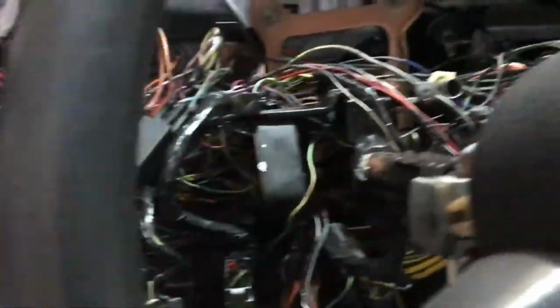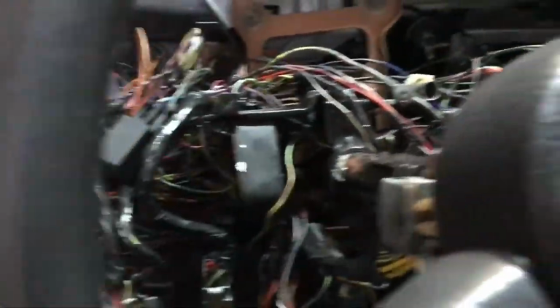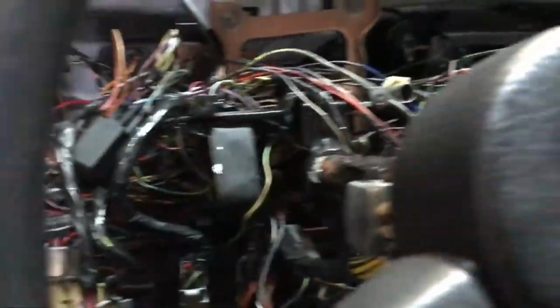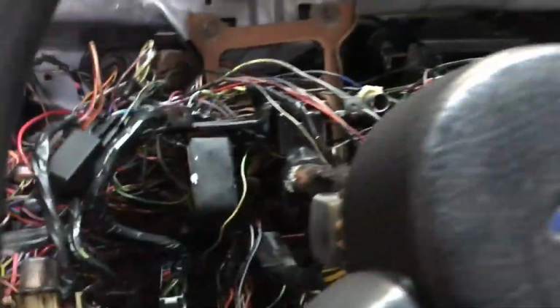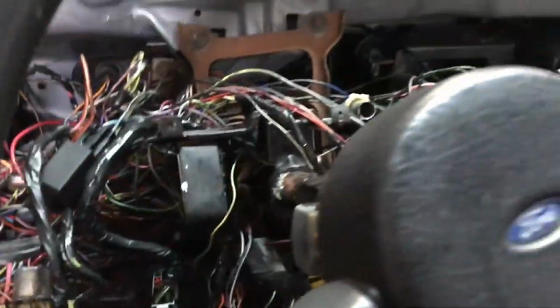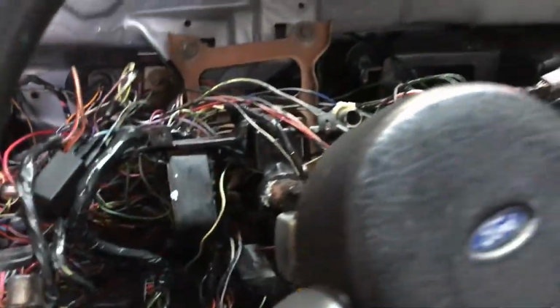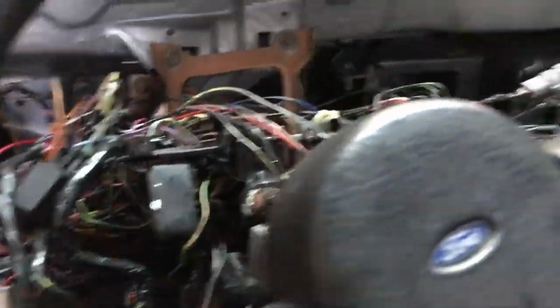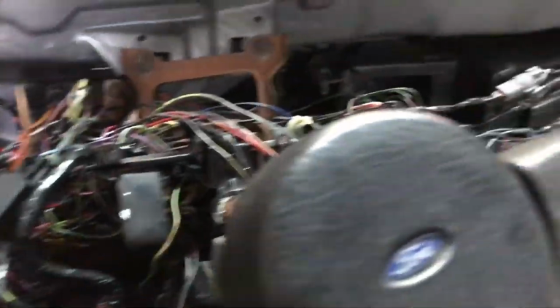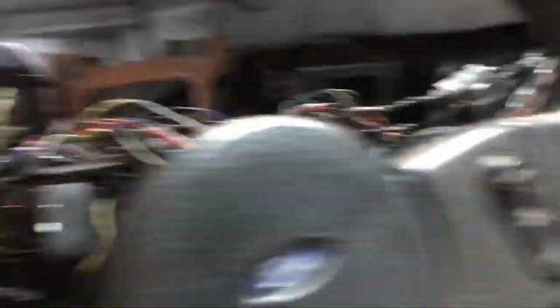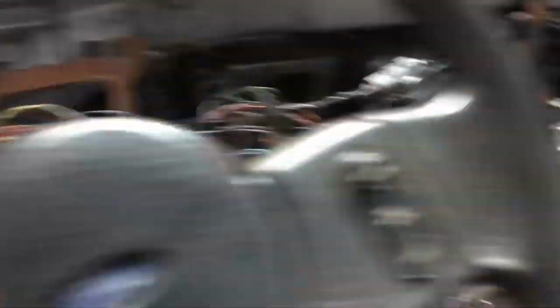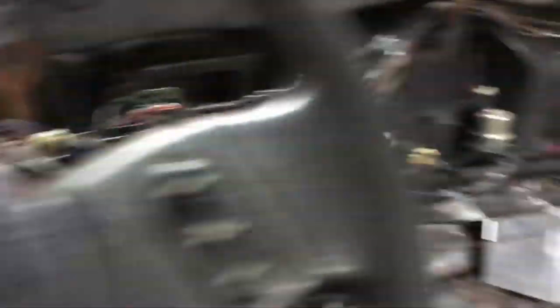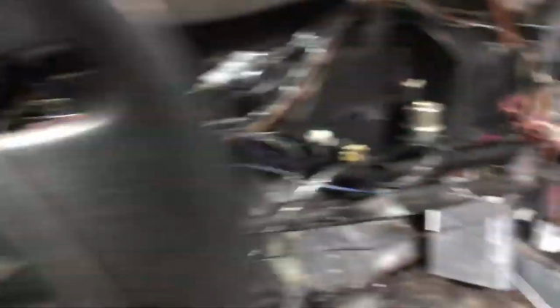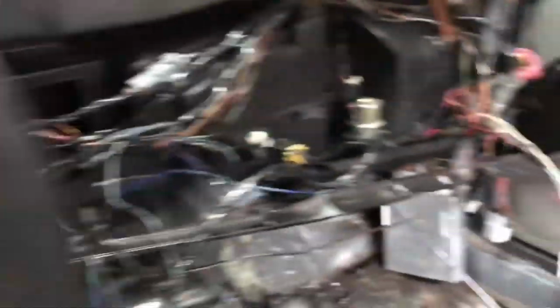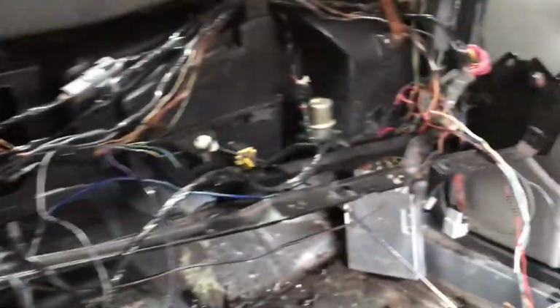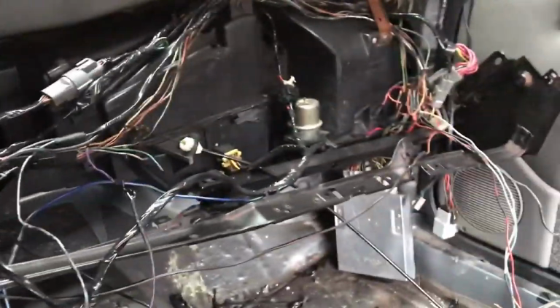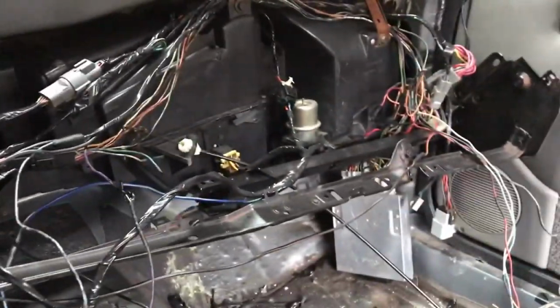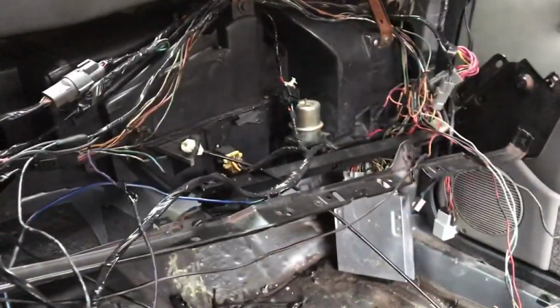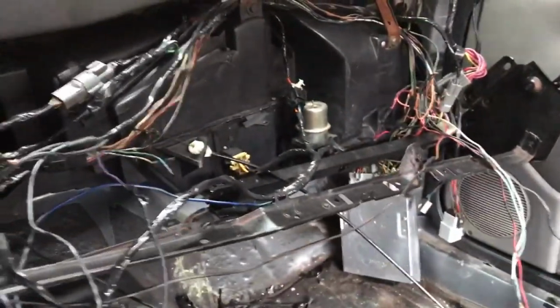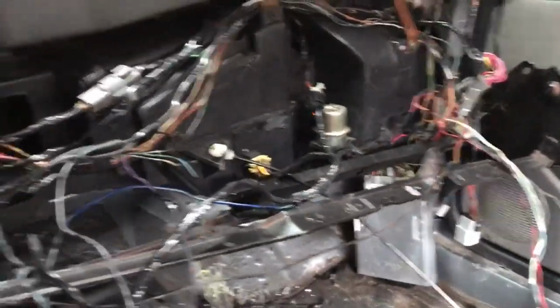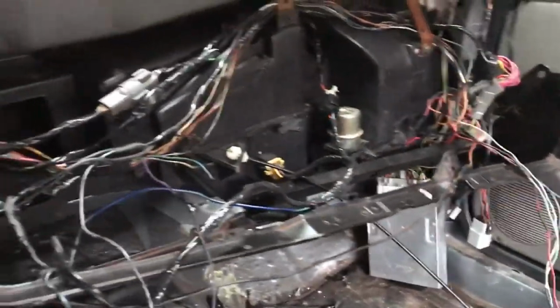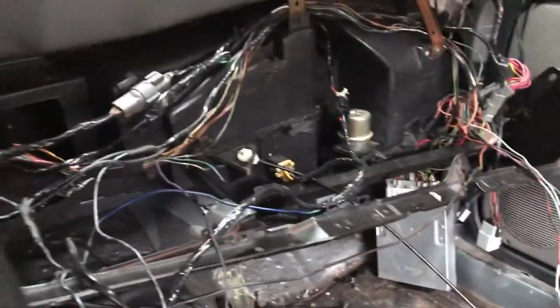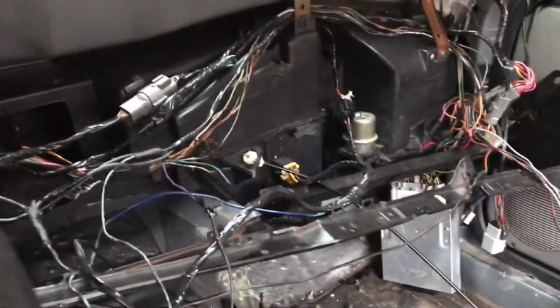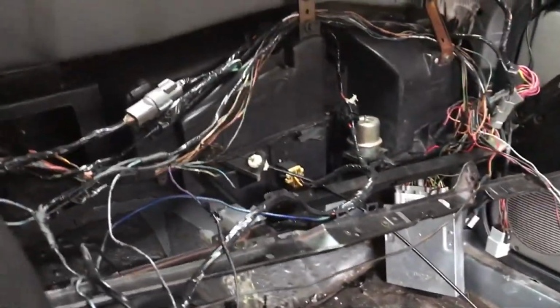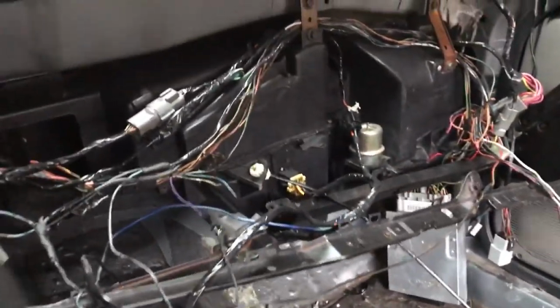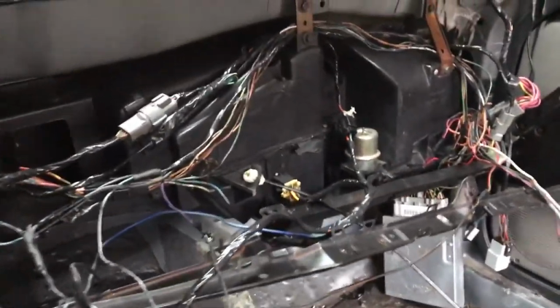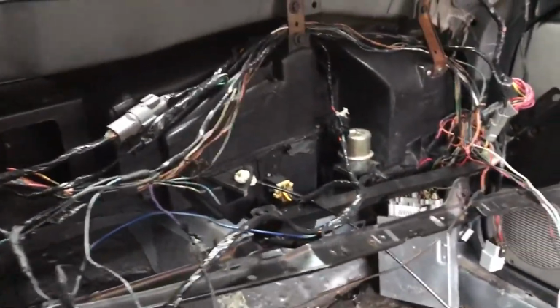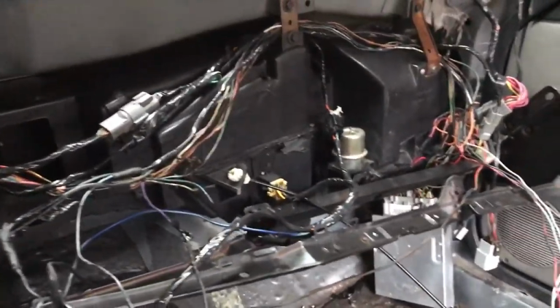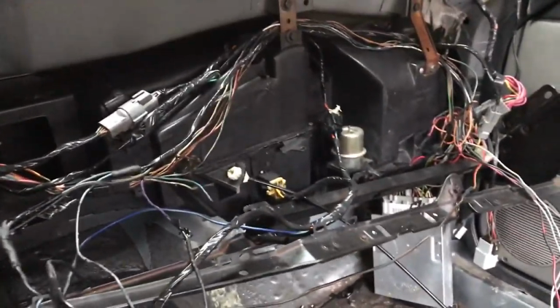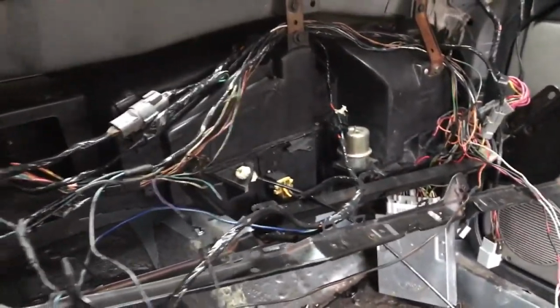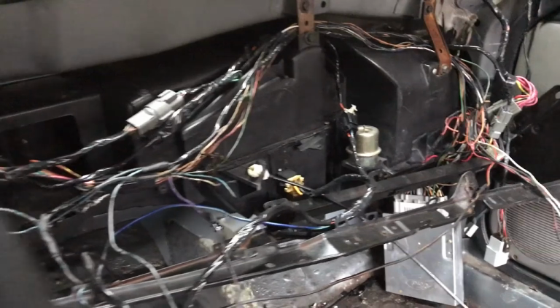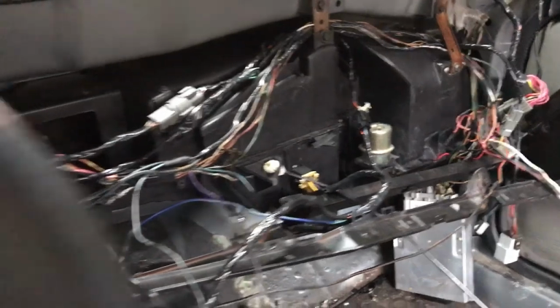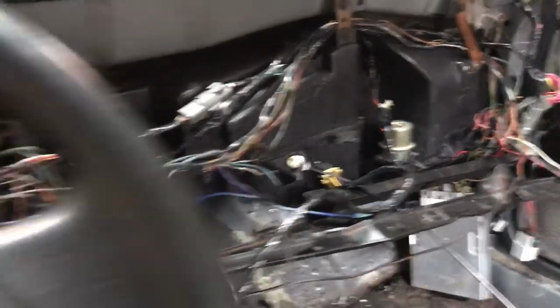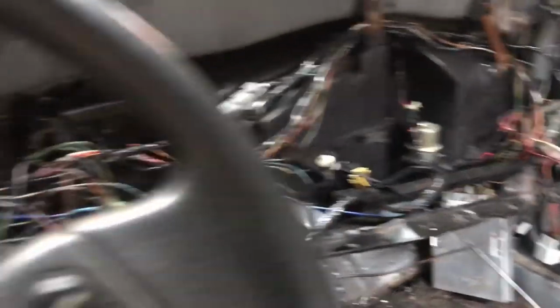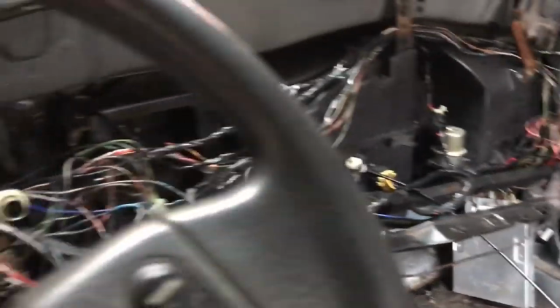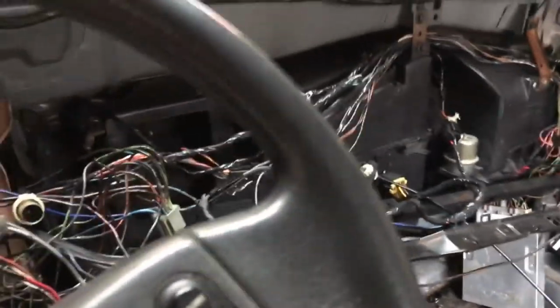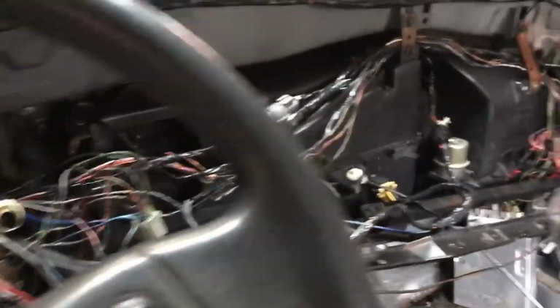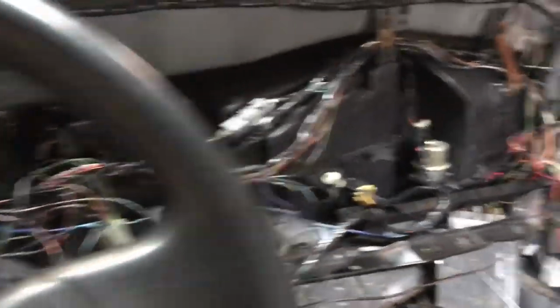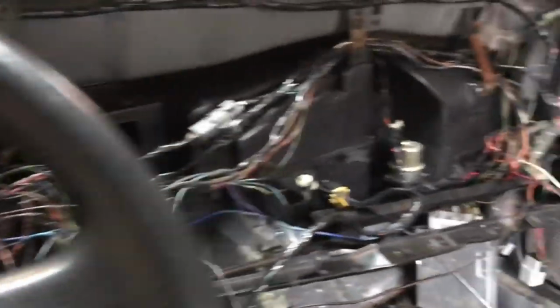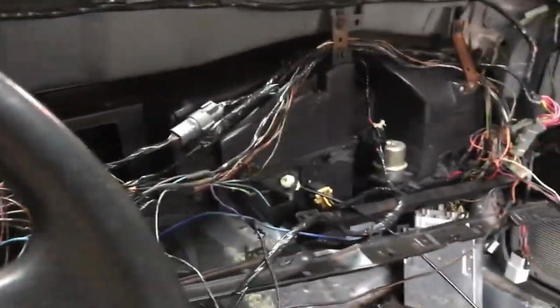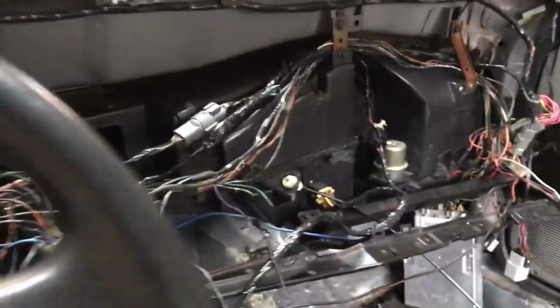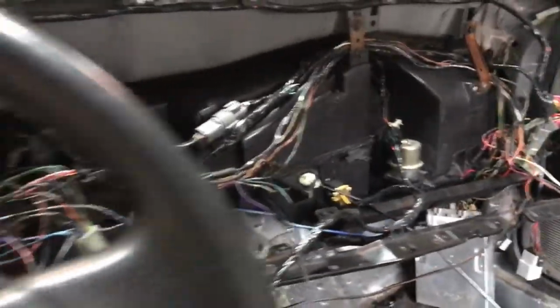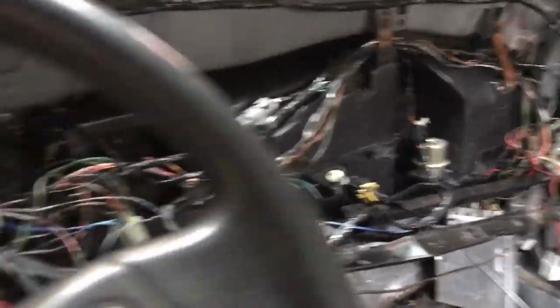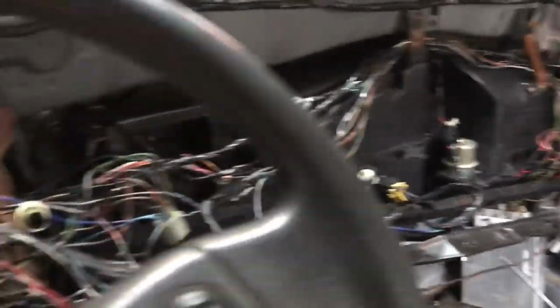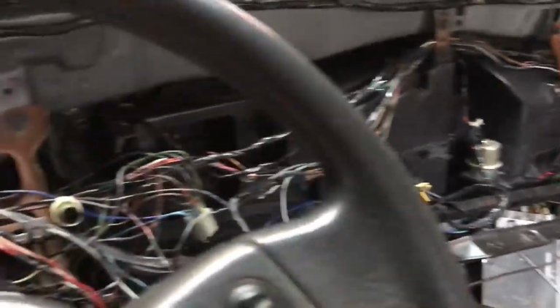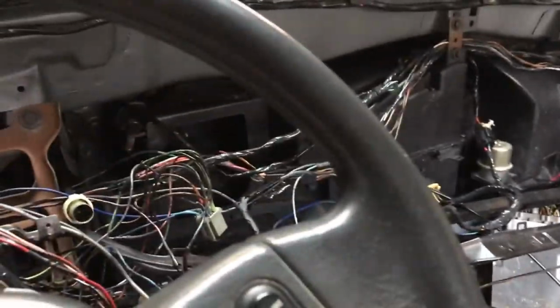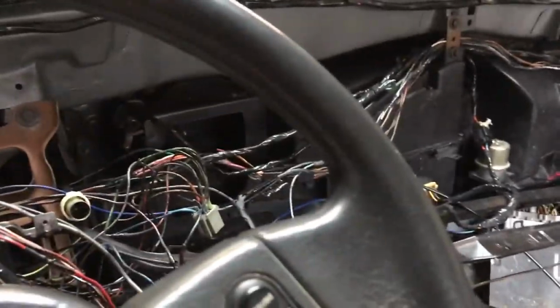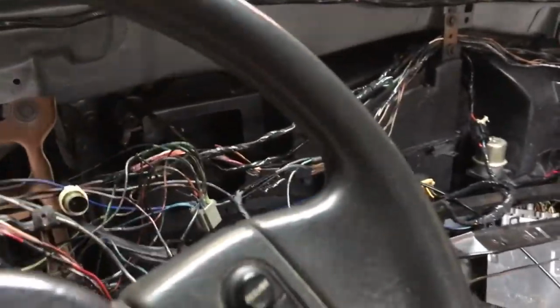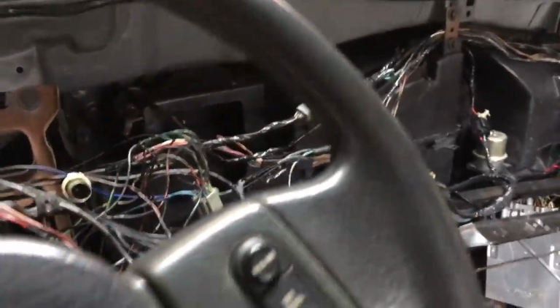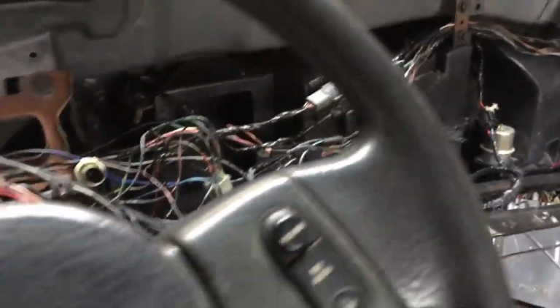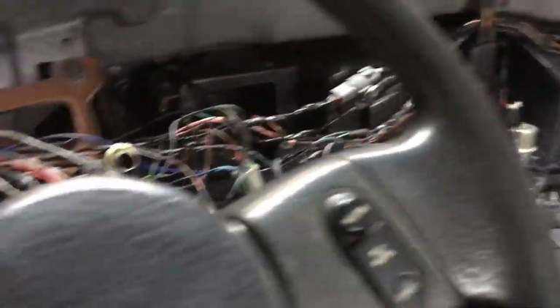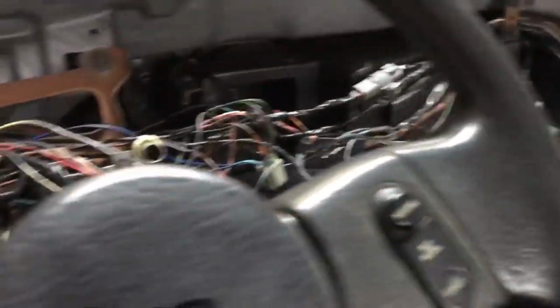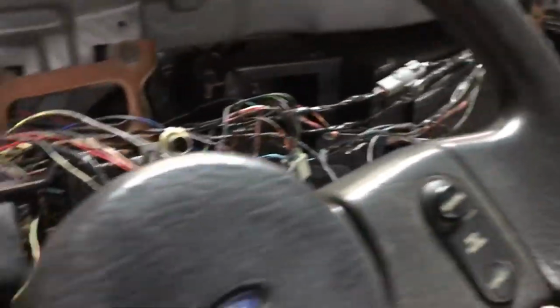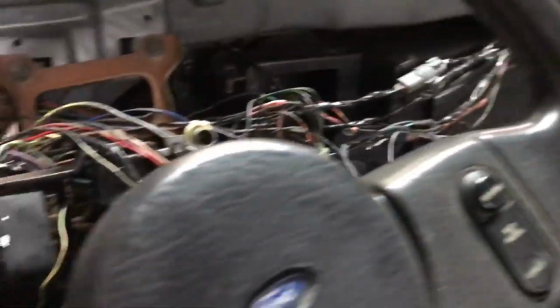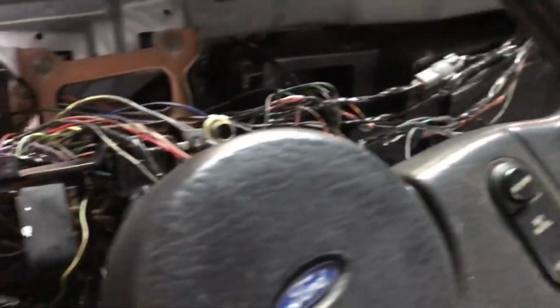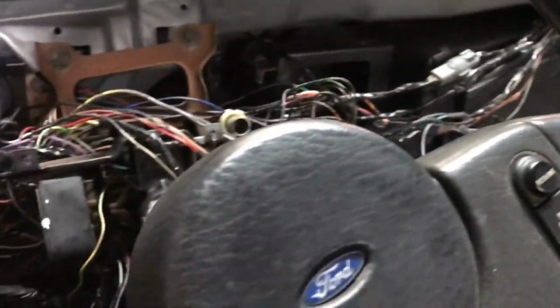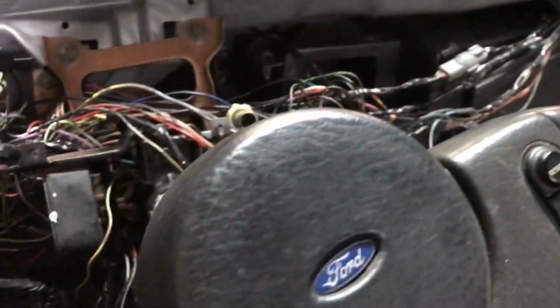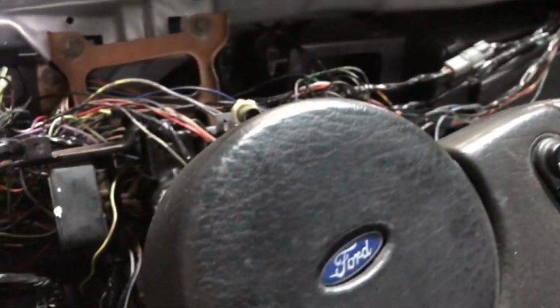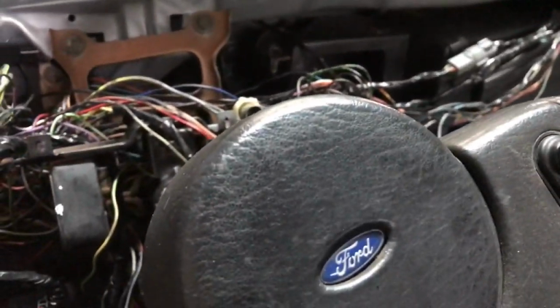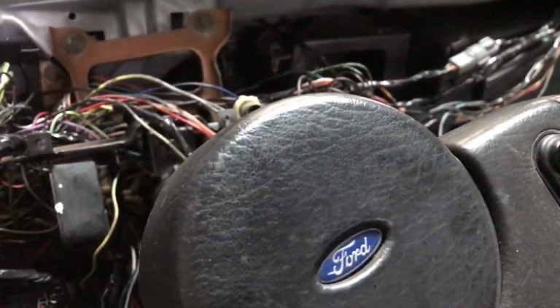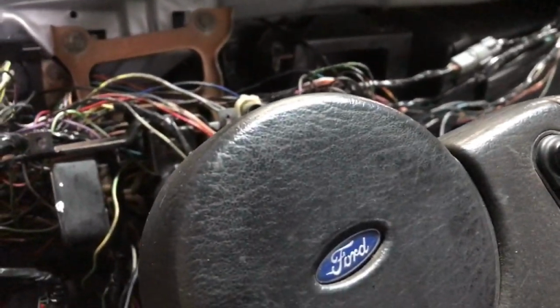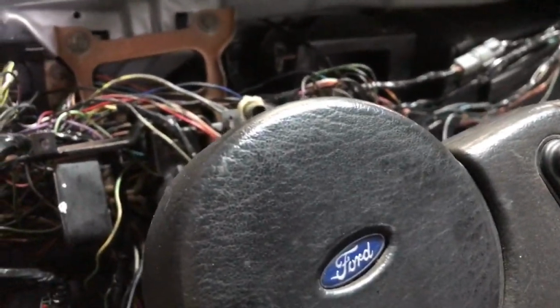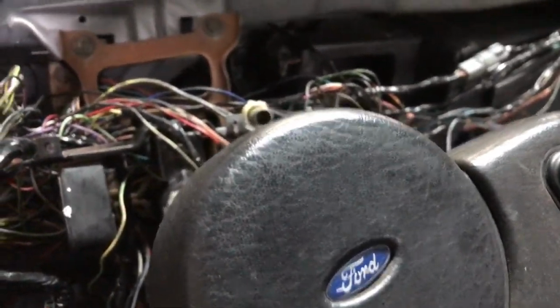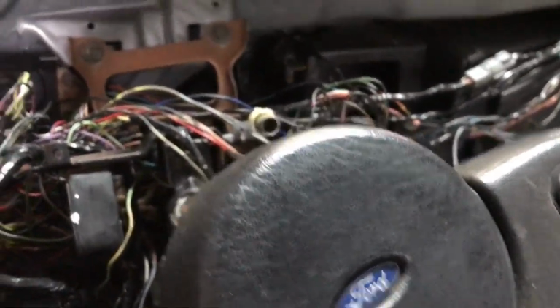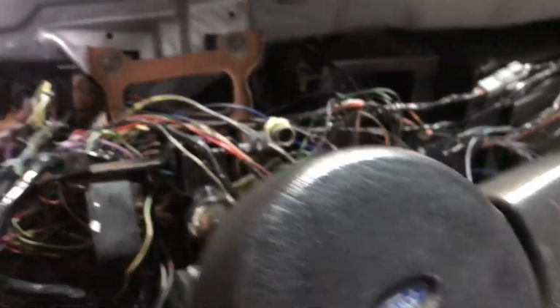Of course, I'm working on the wiring. Just finished — well, didn't quite finish it — but got the 88 back on the road.